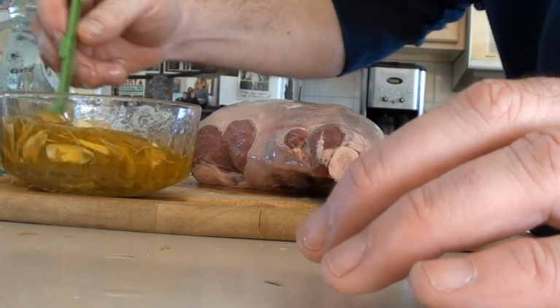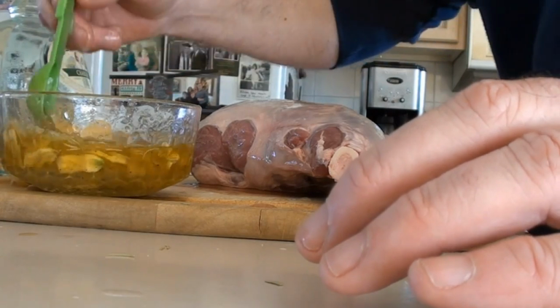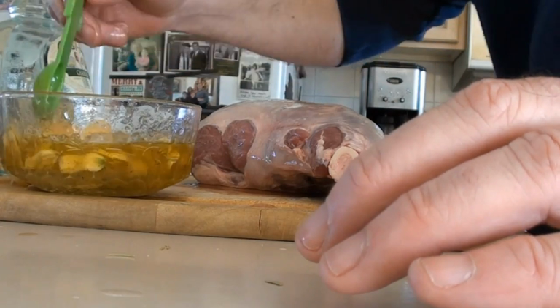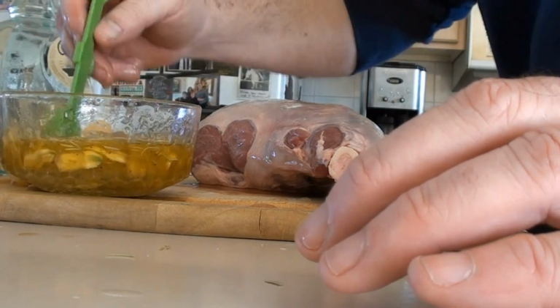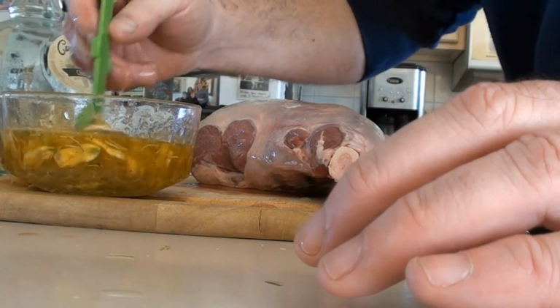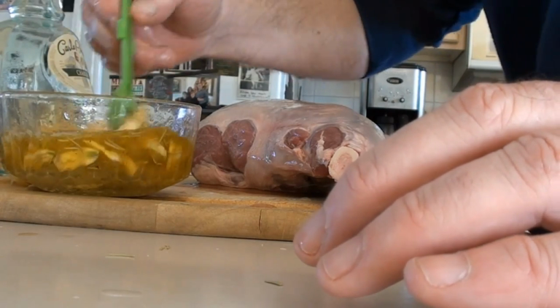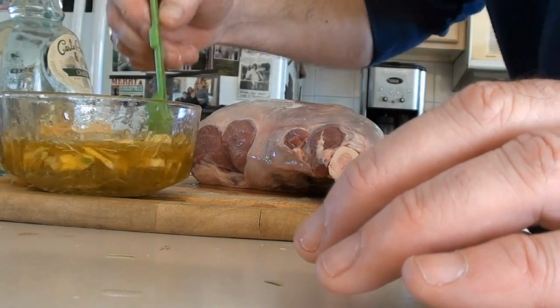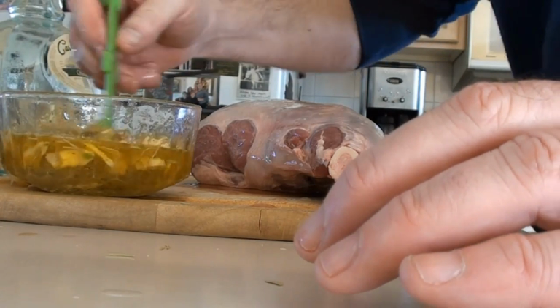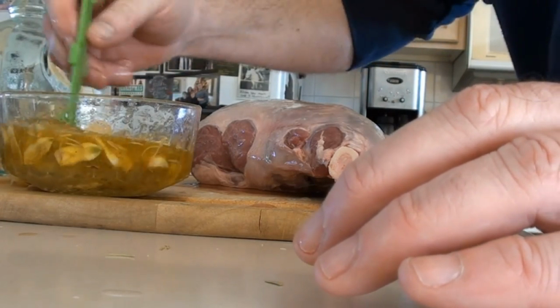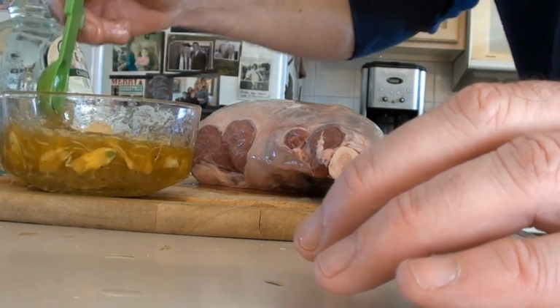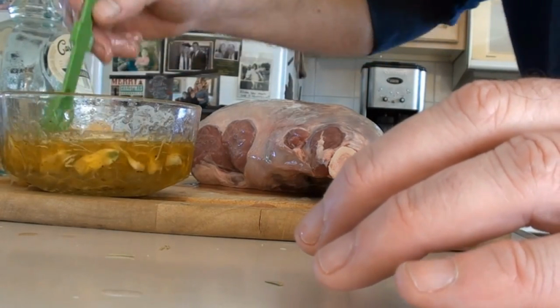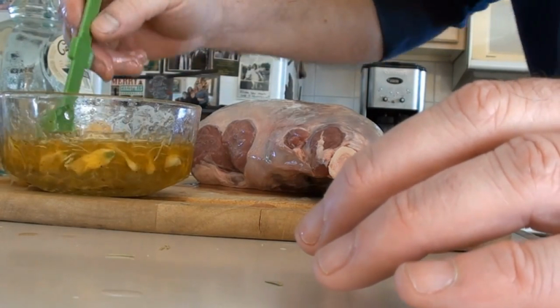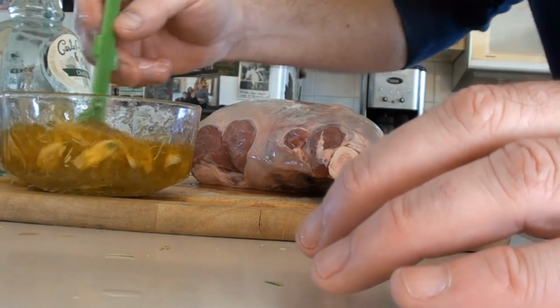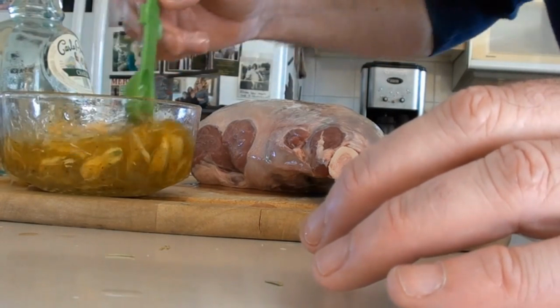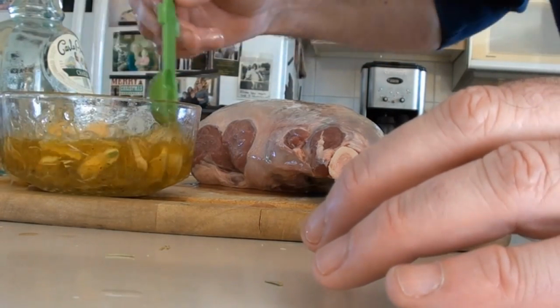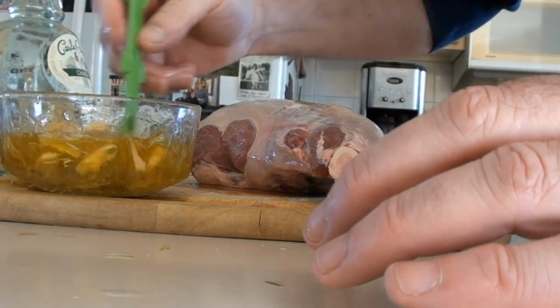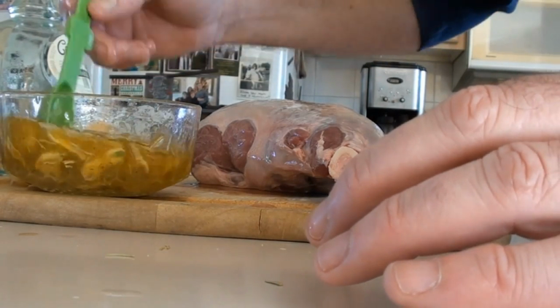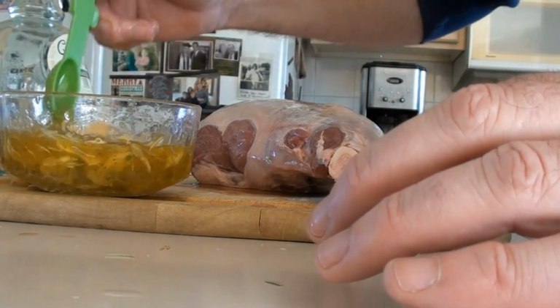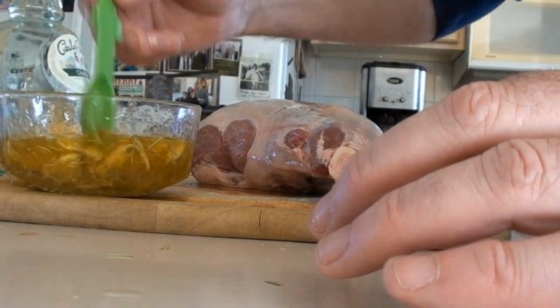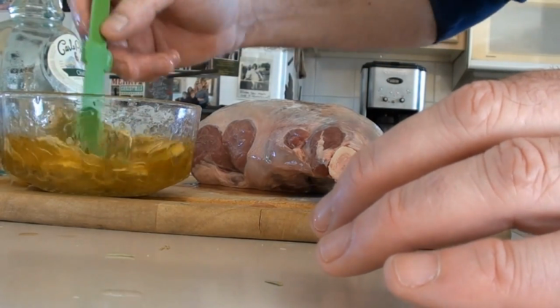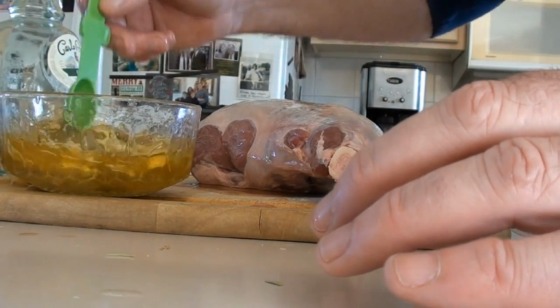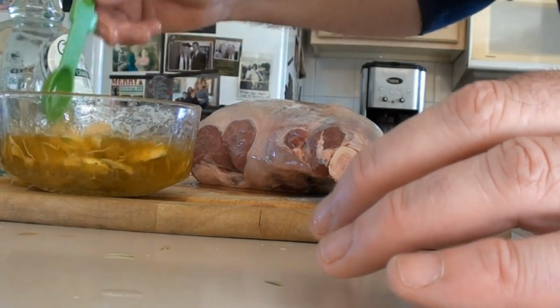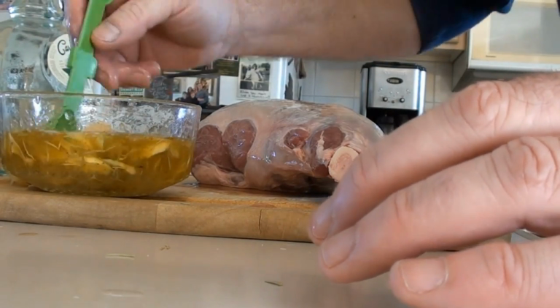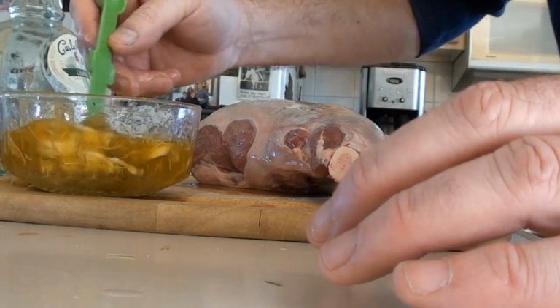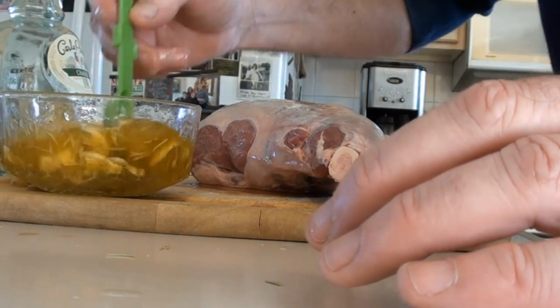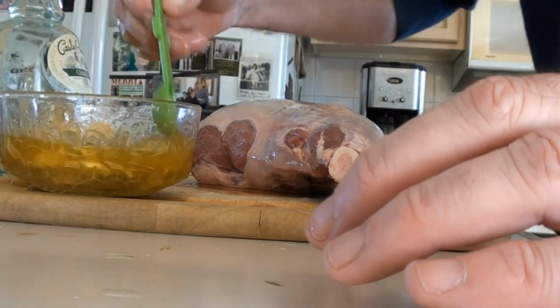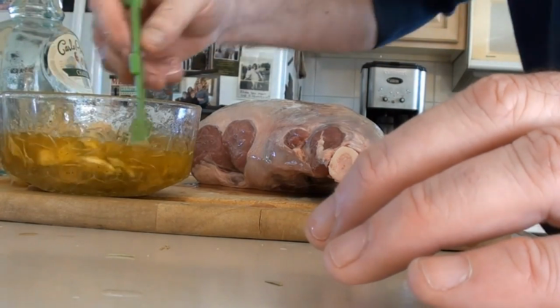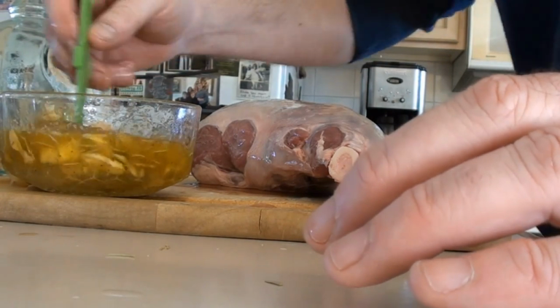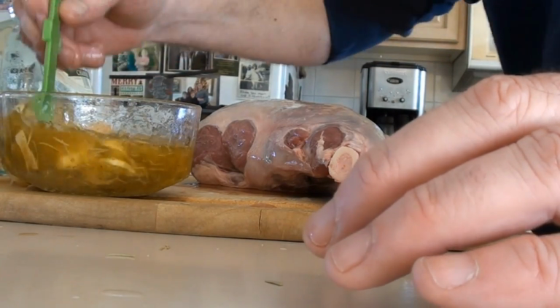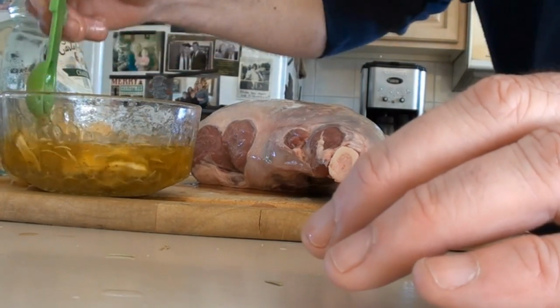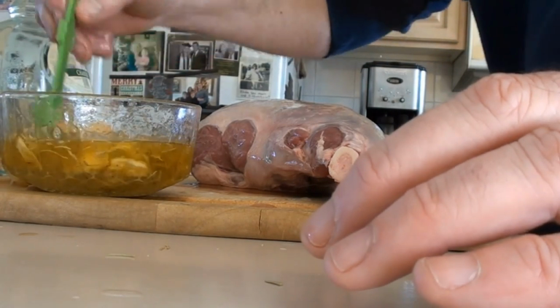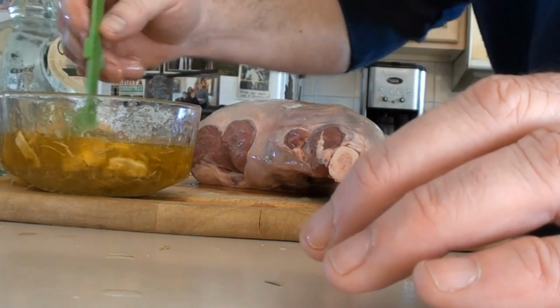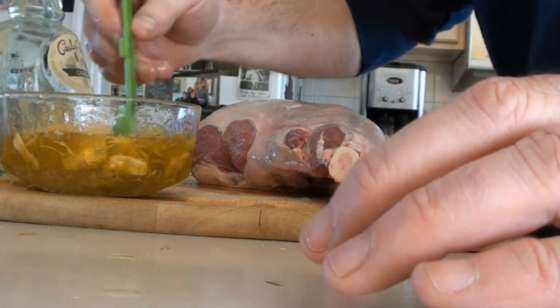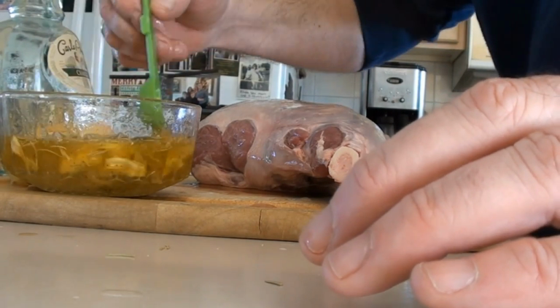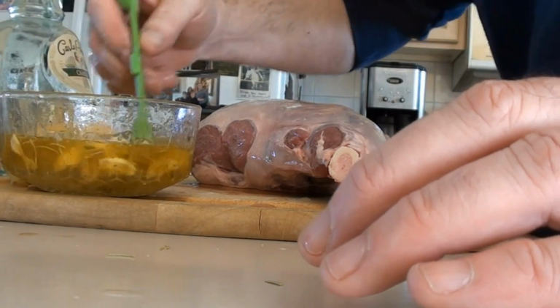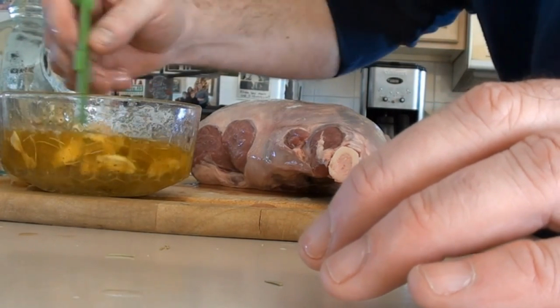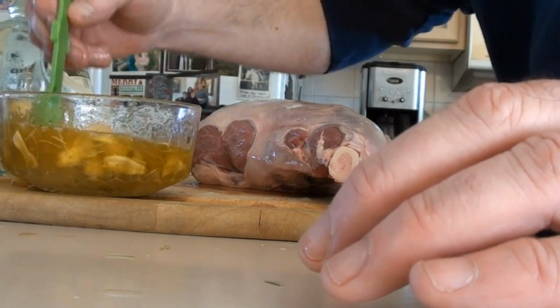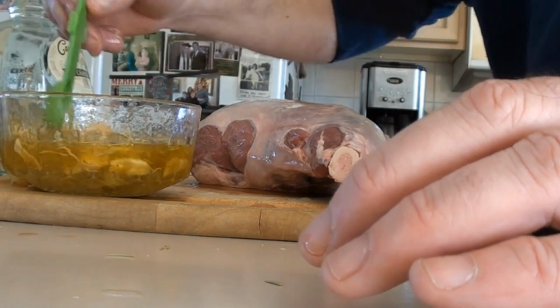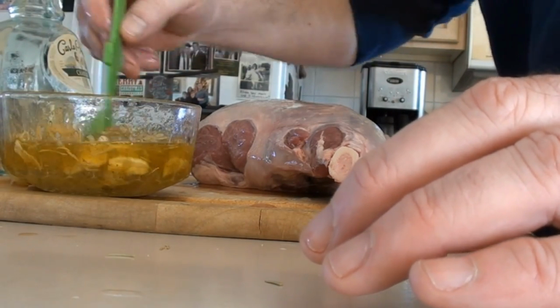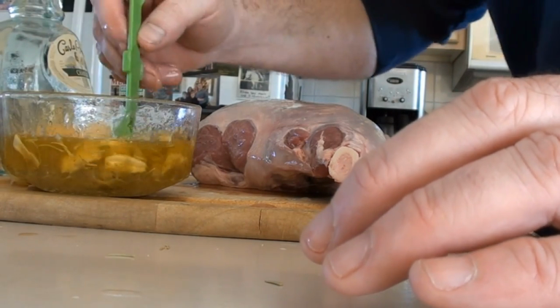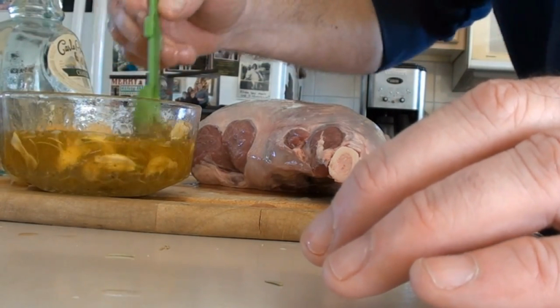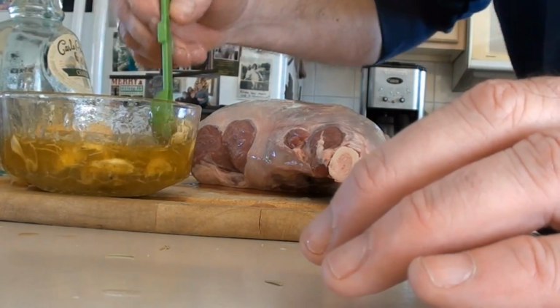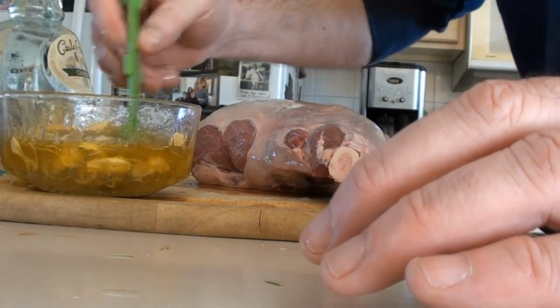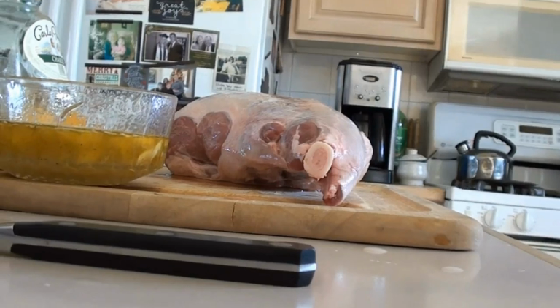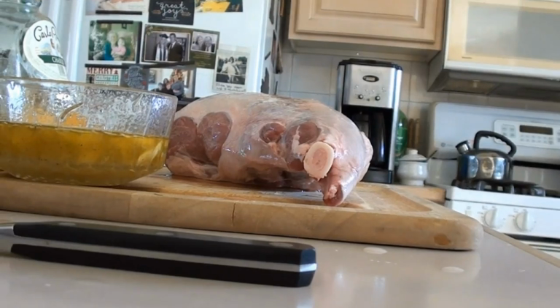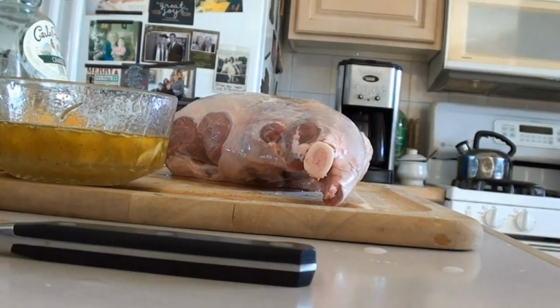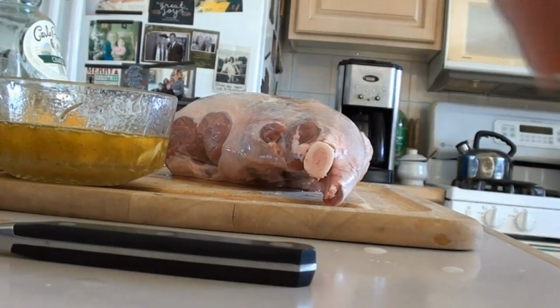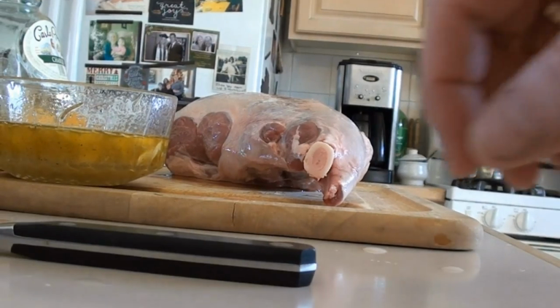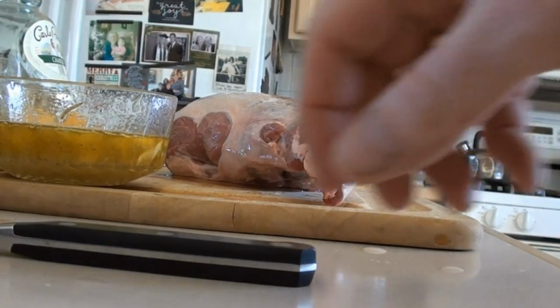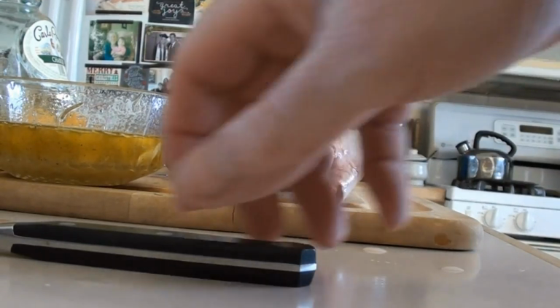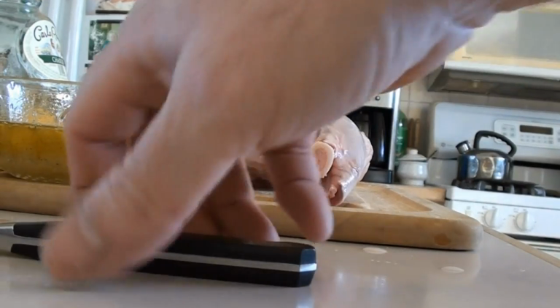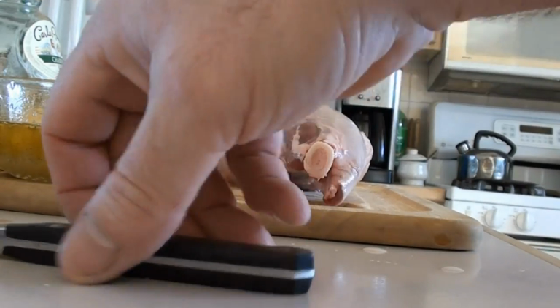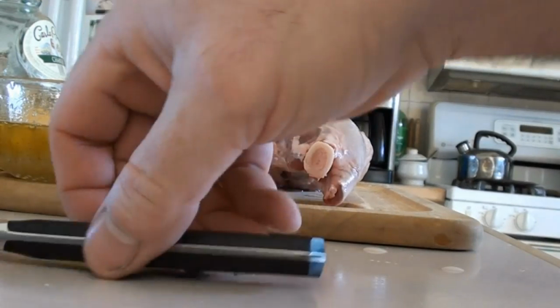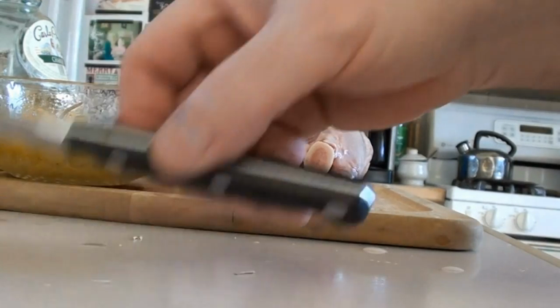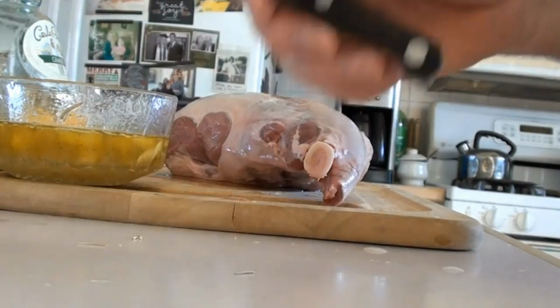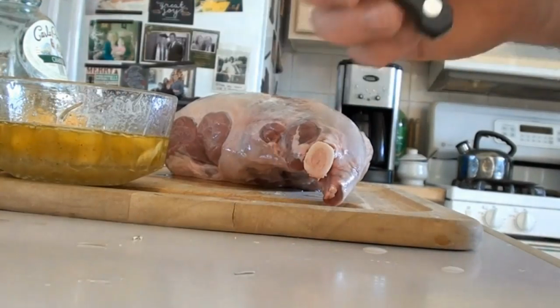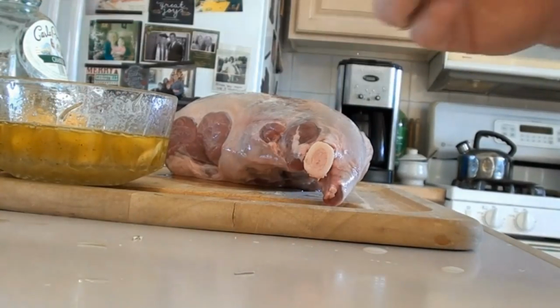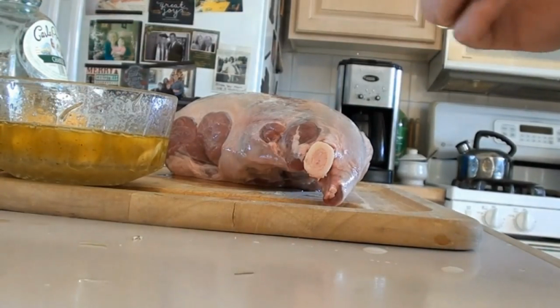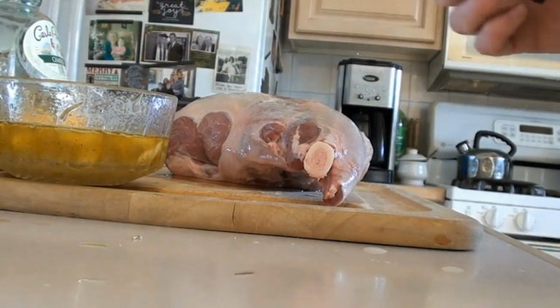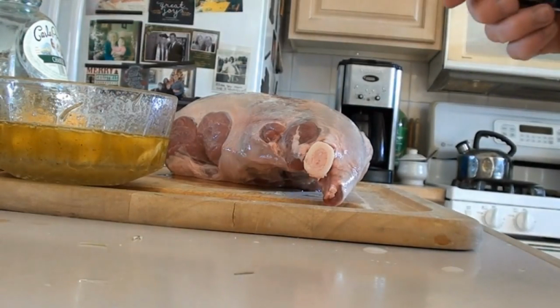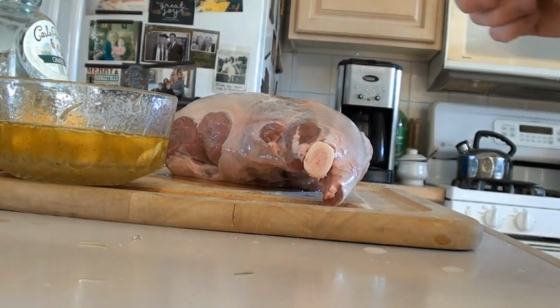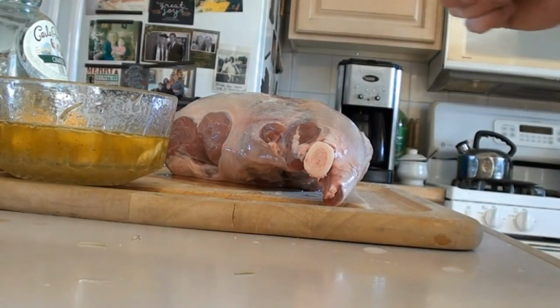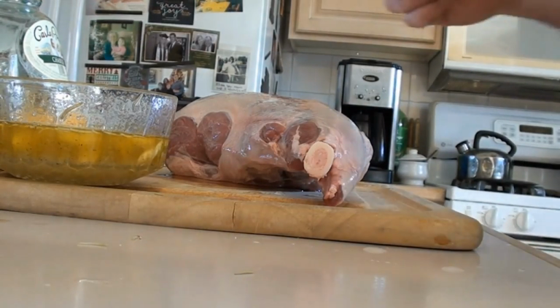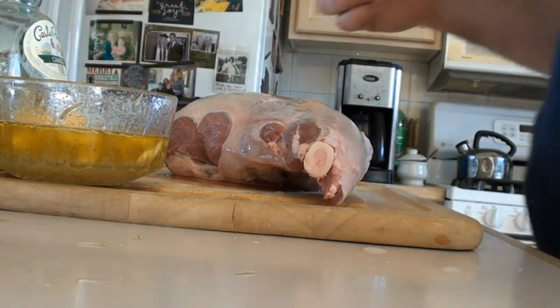Give that a nice stir, mix it all up, and let that sit for a few minutes so the garlic can pick up a lot of that flavor.